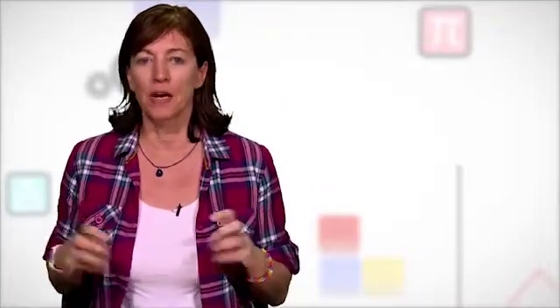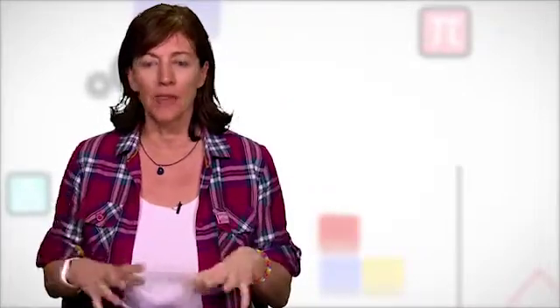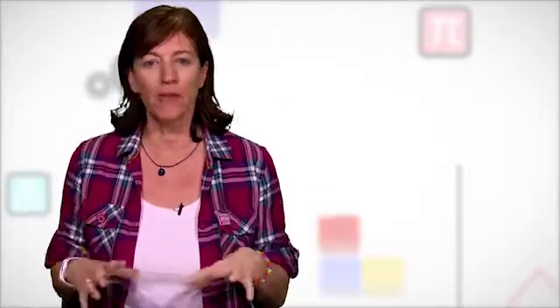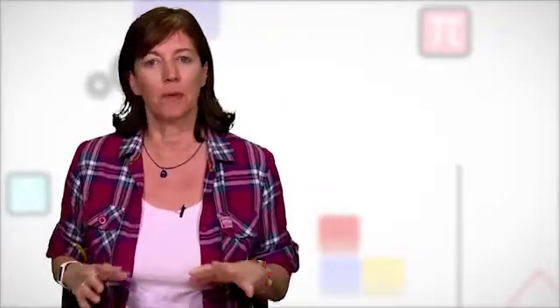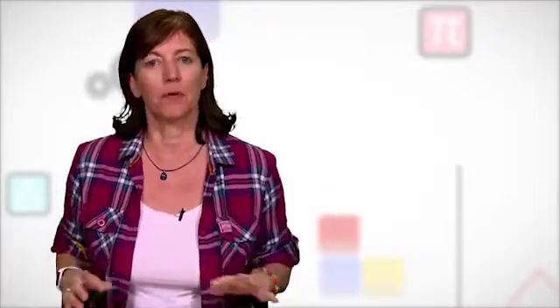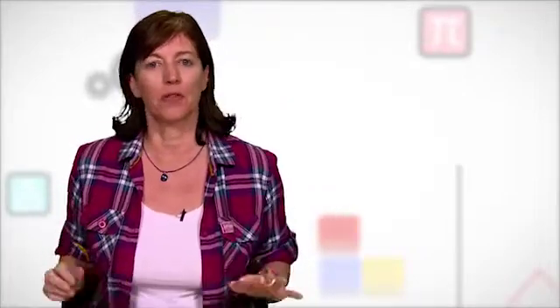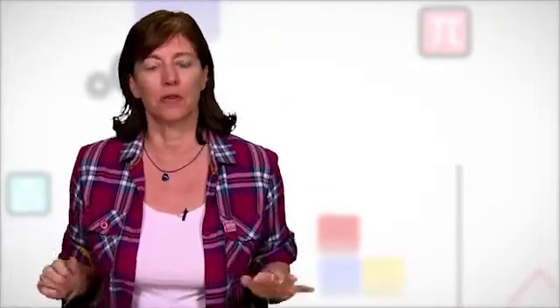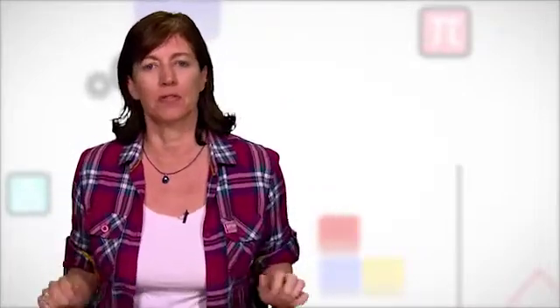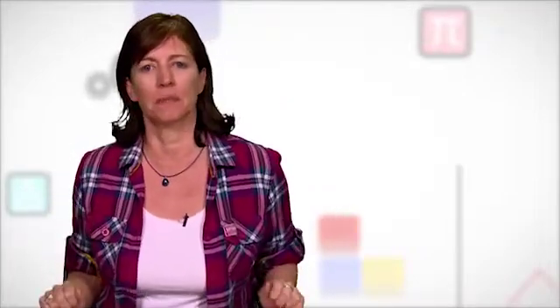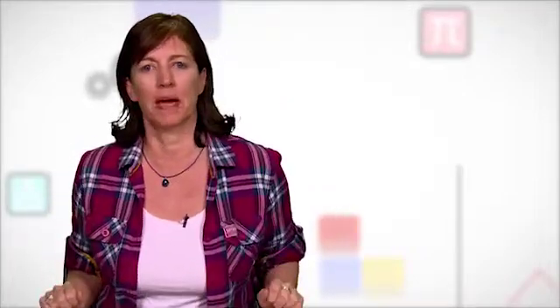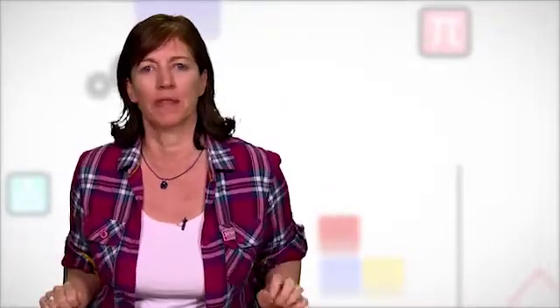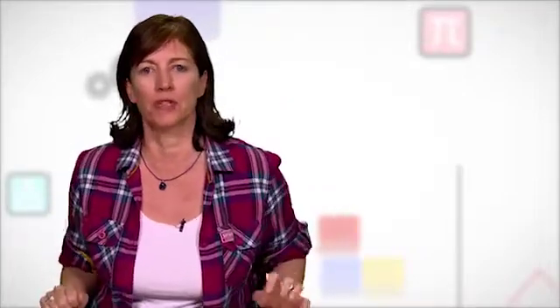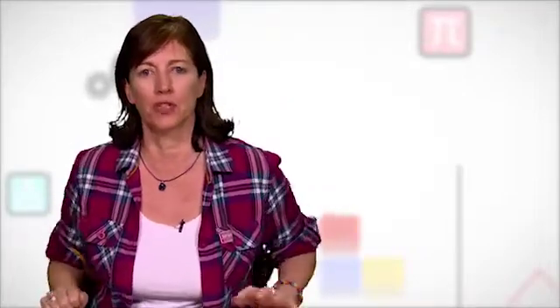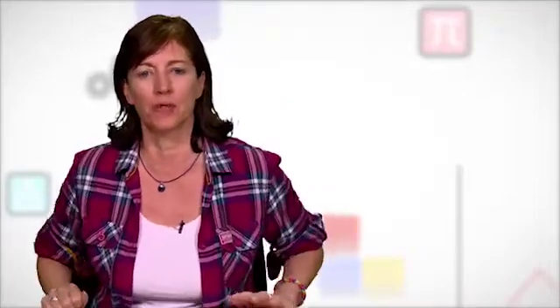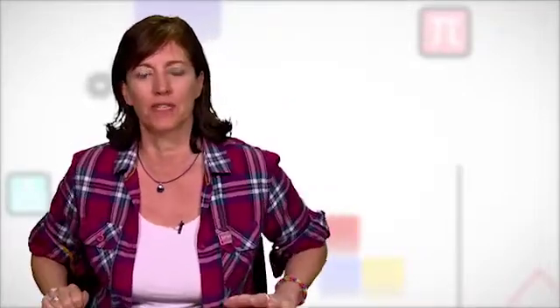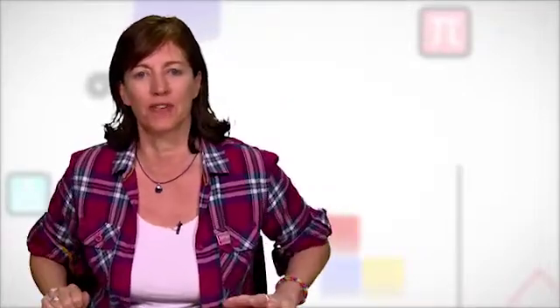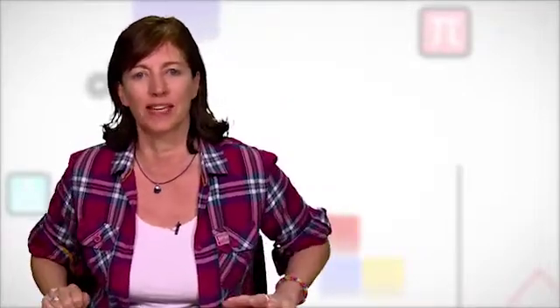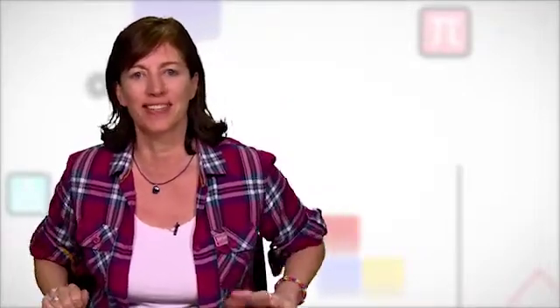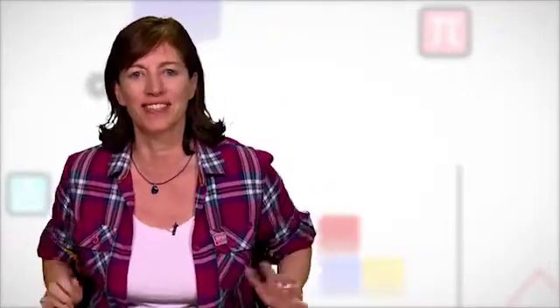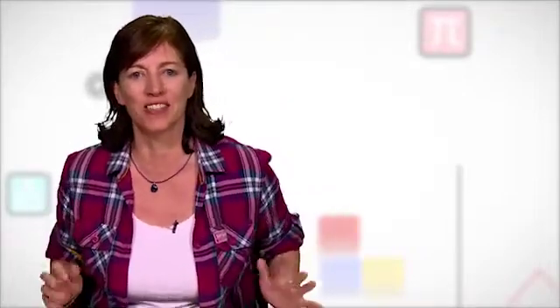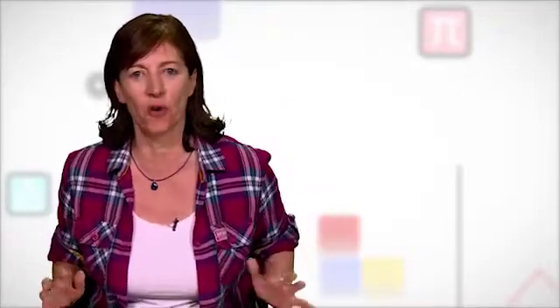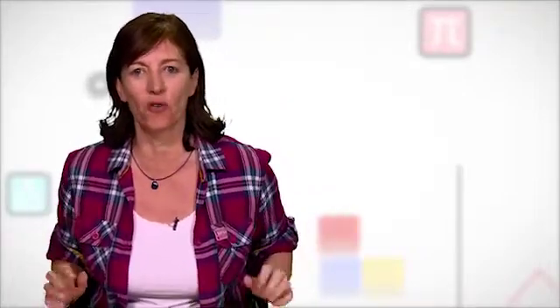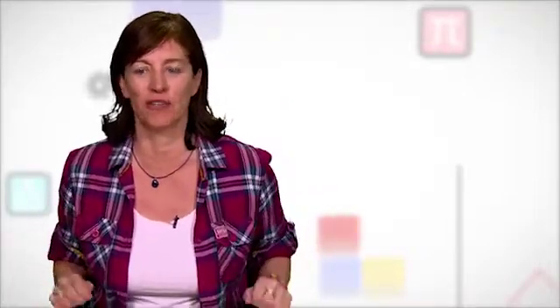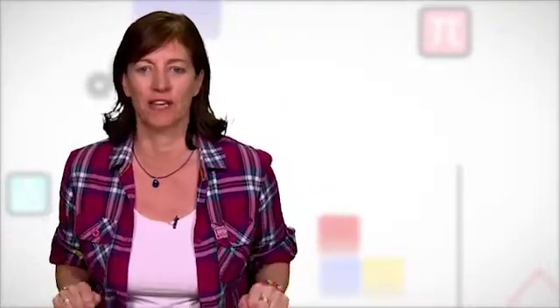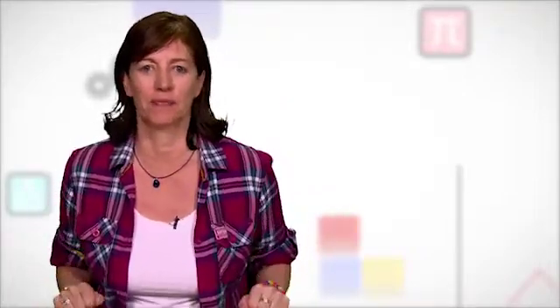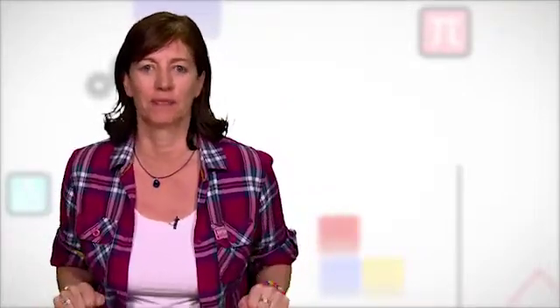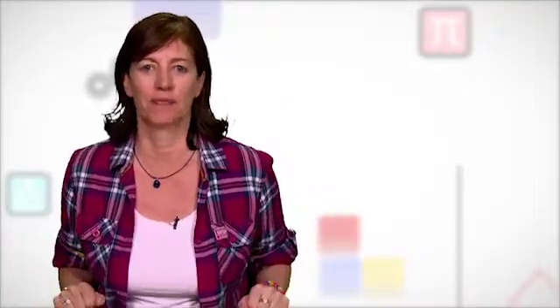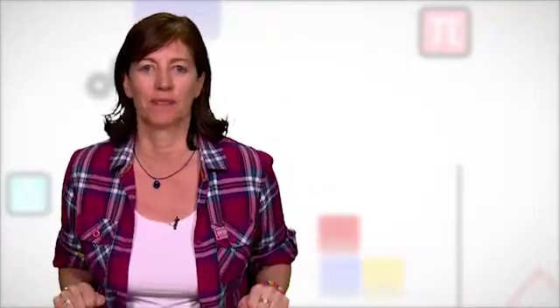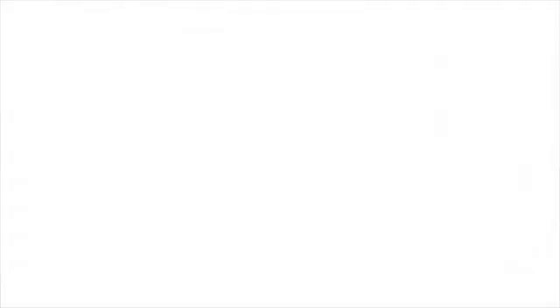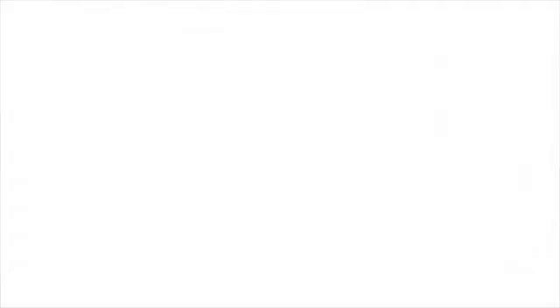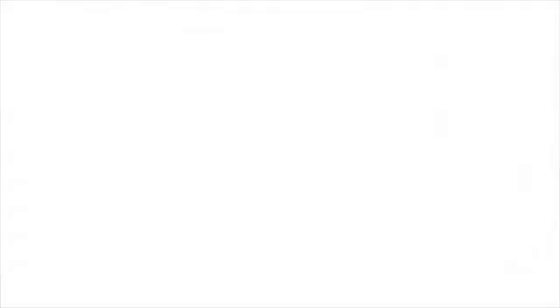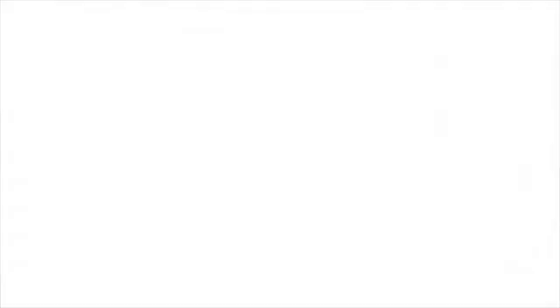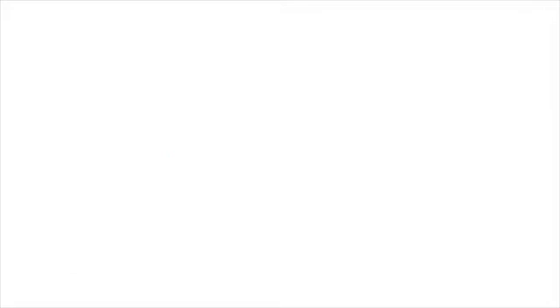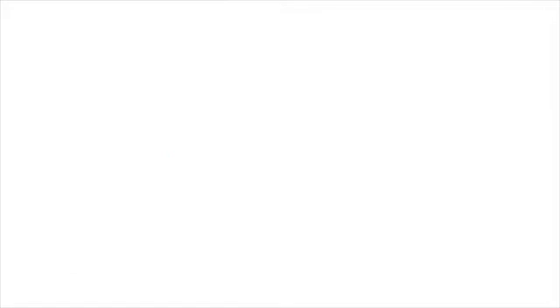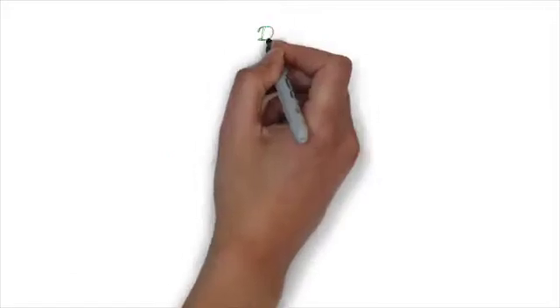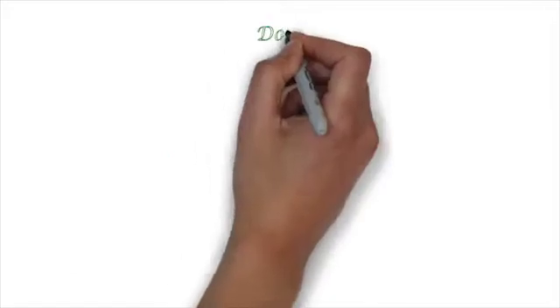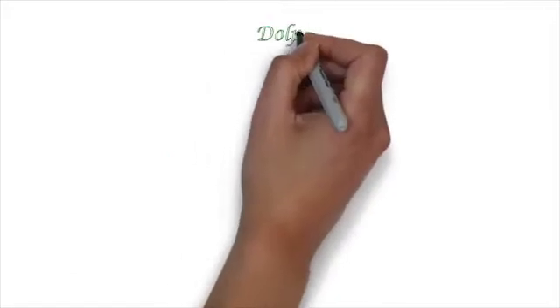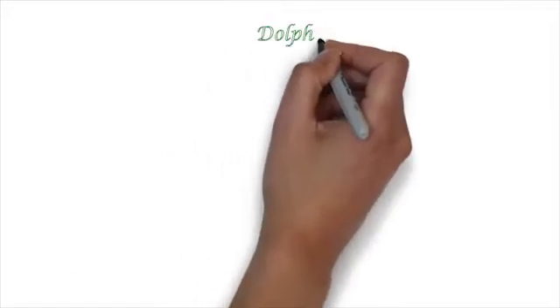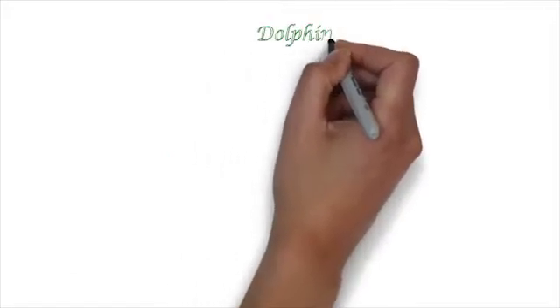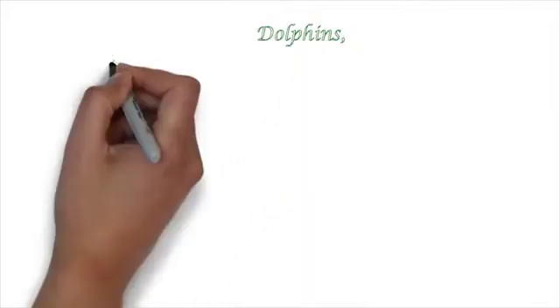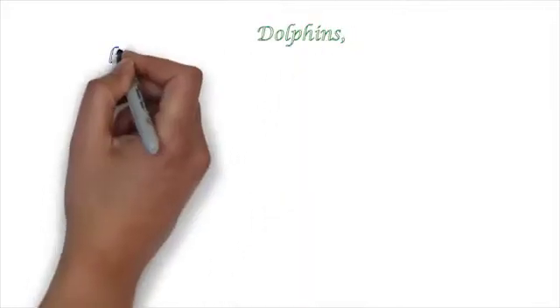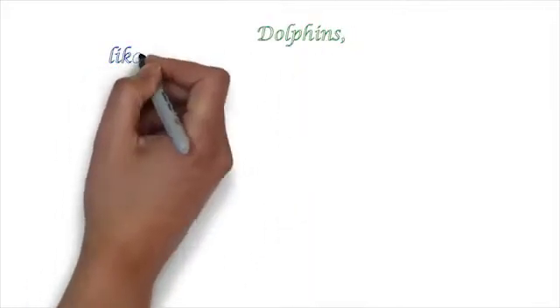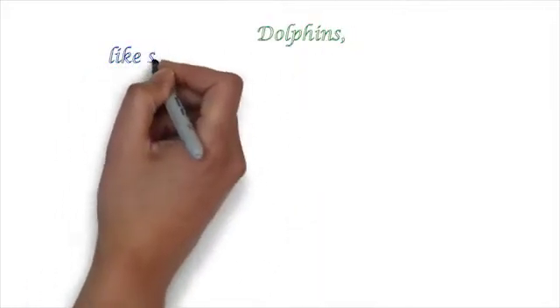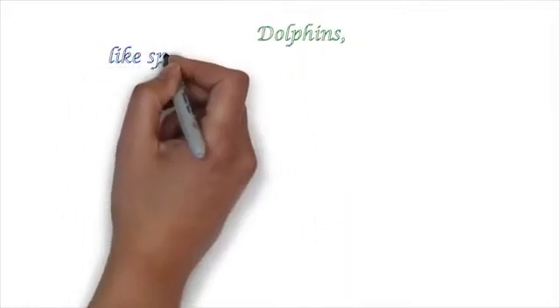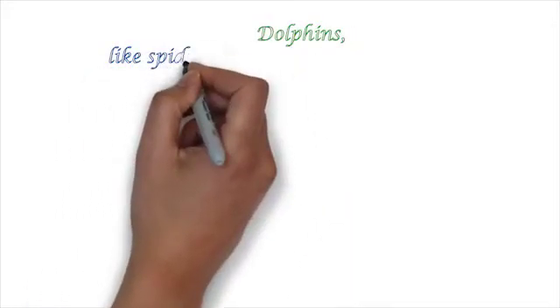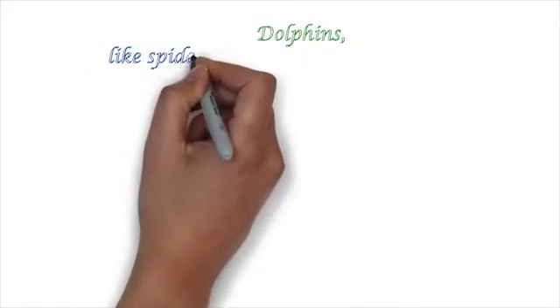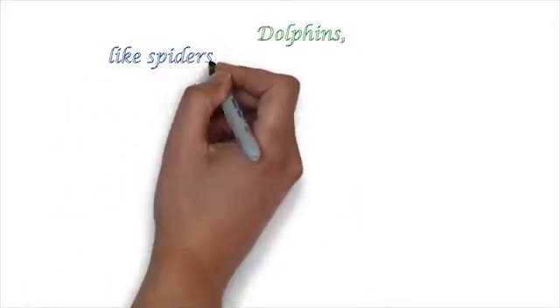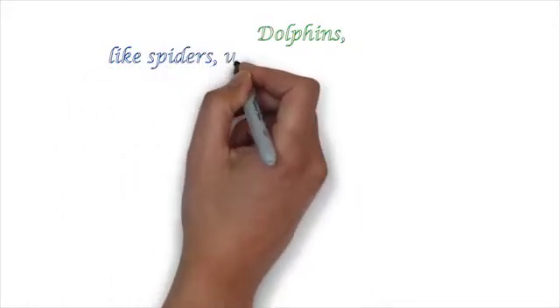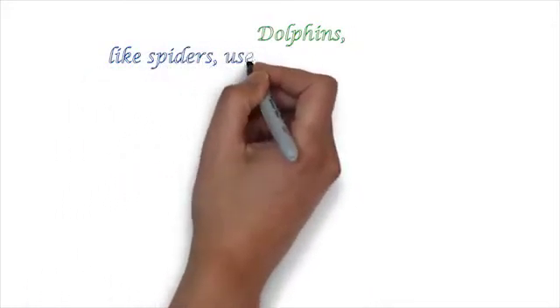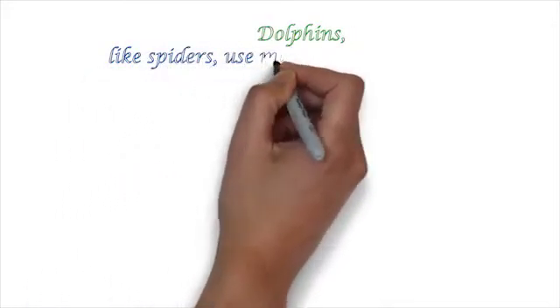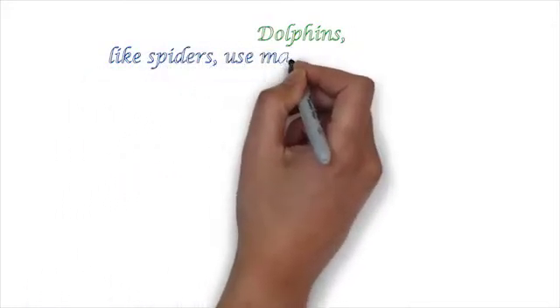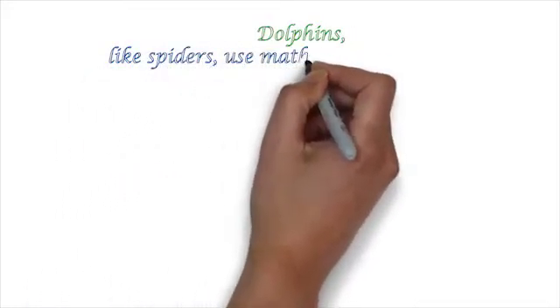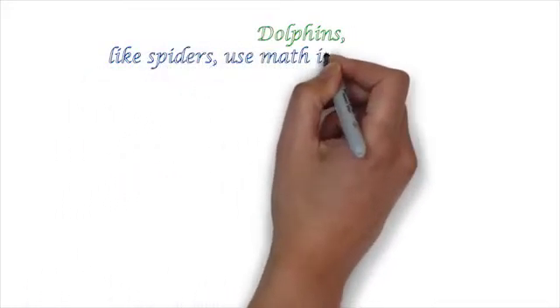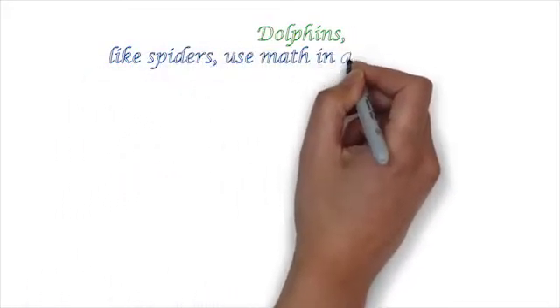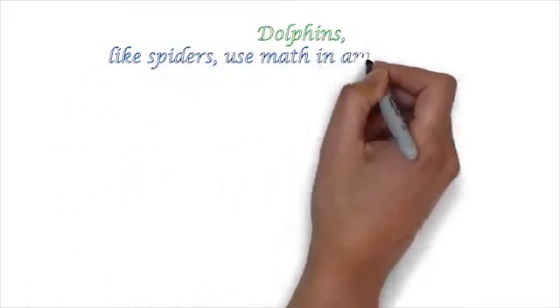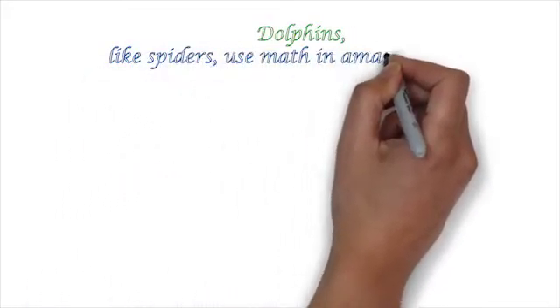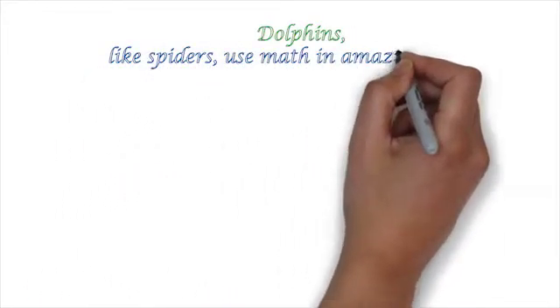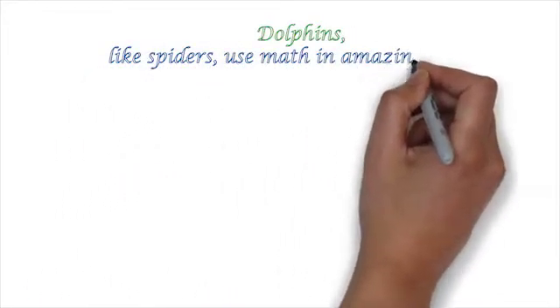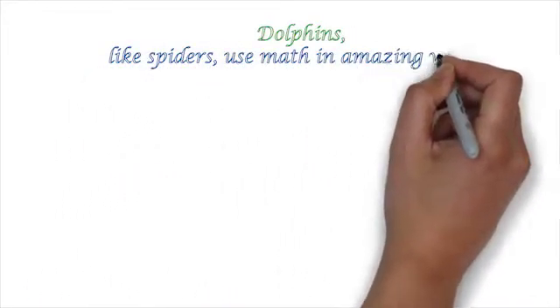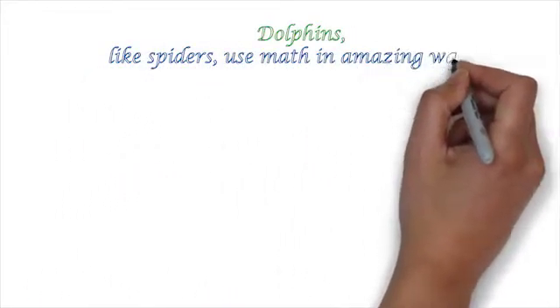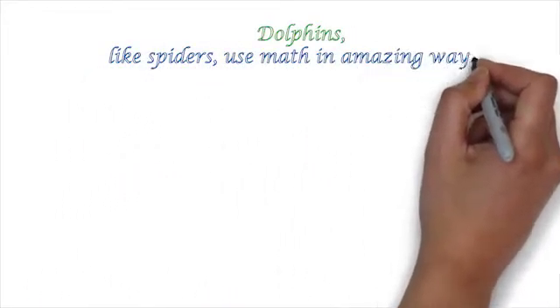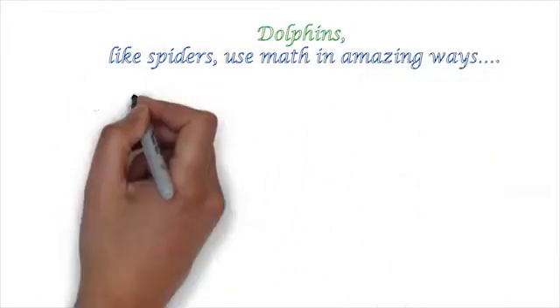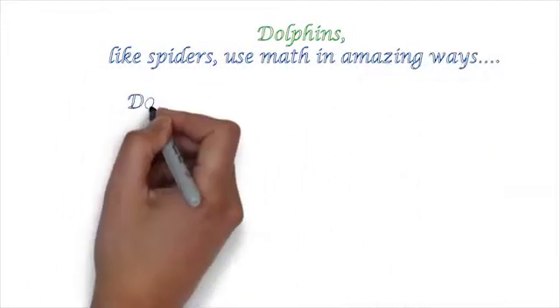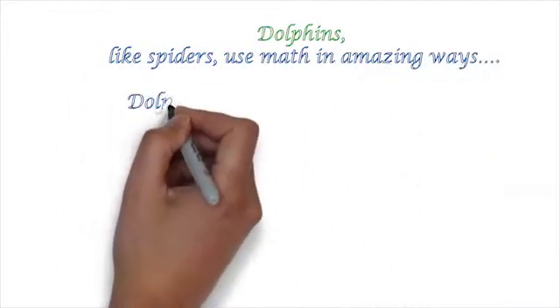Another animal that uses math intuitively is a dolphin. Dolphins, like spiders, use math in amazing ways.